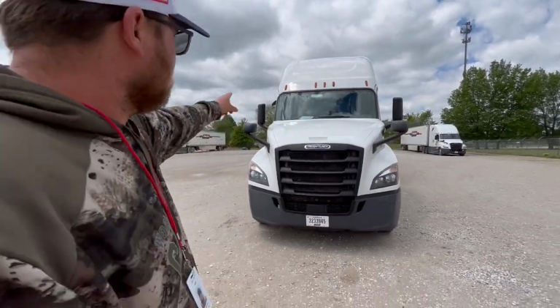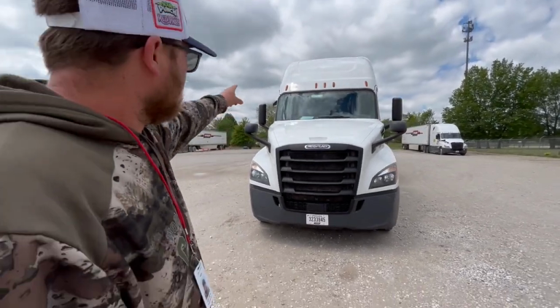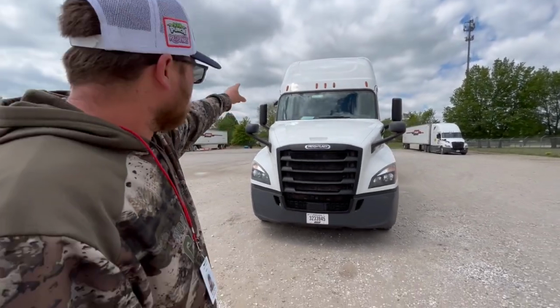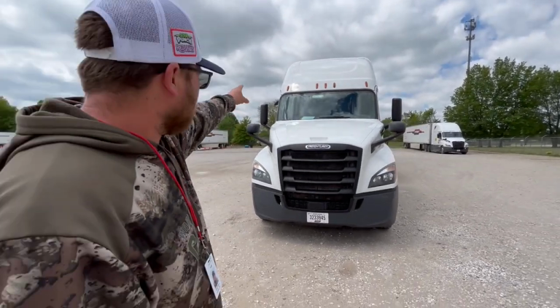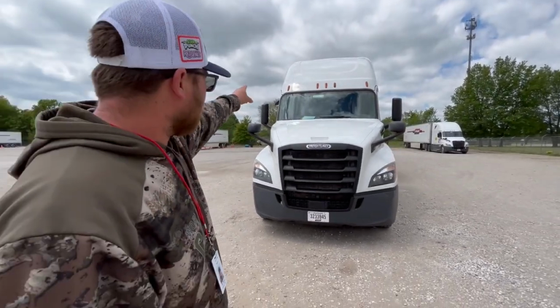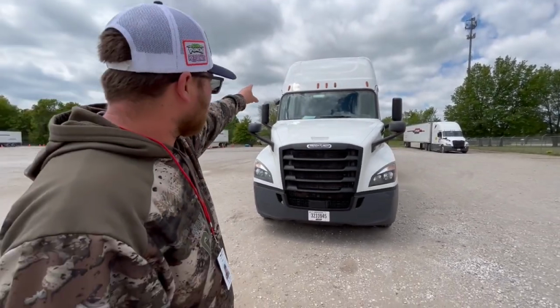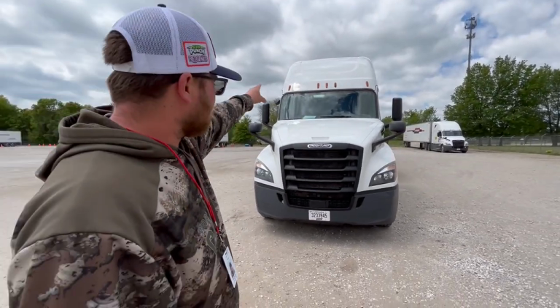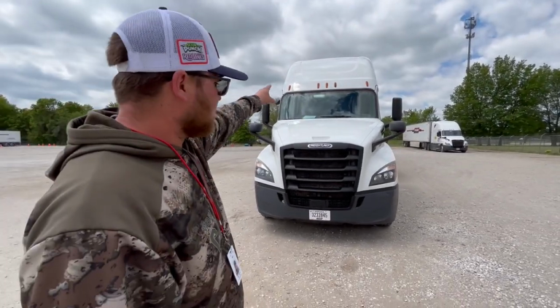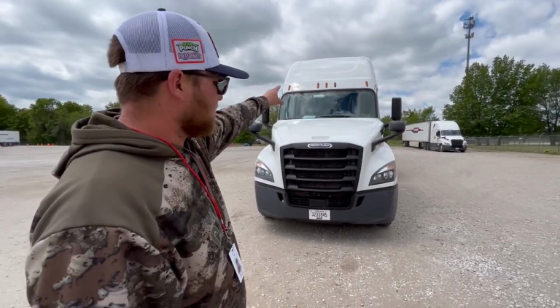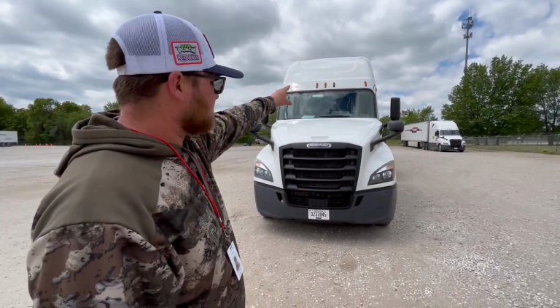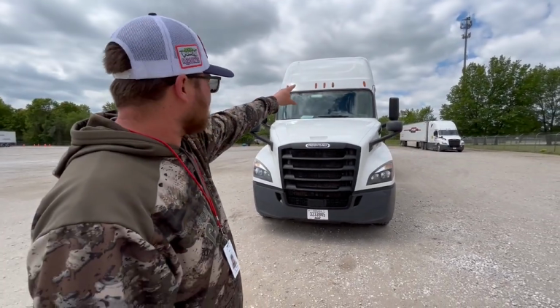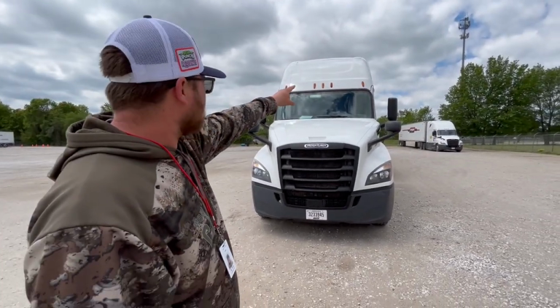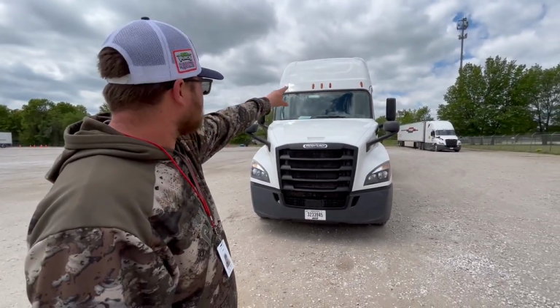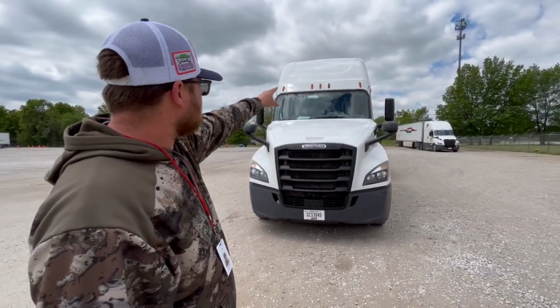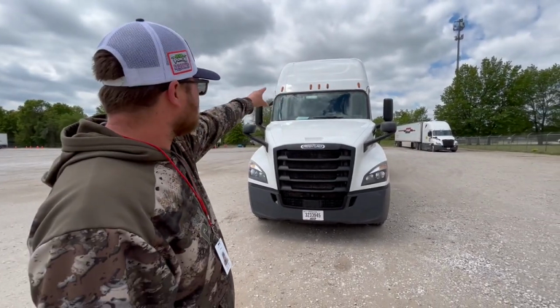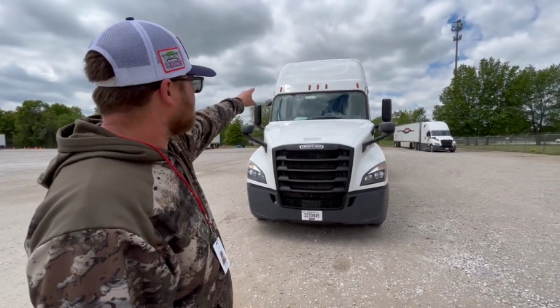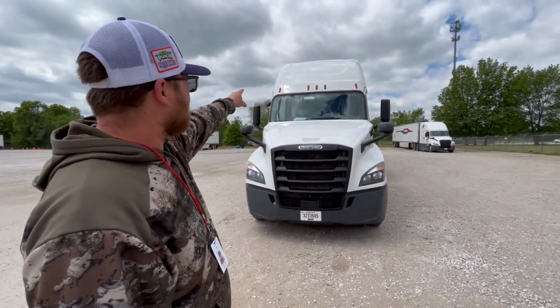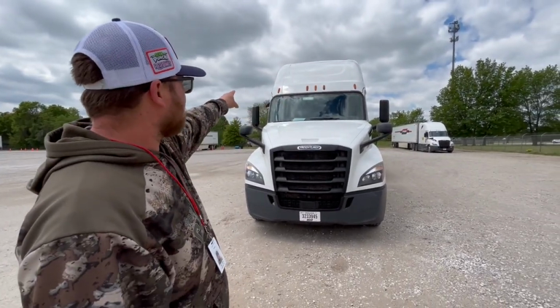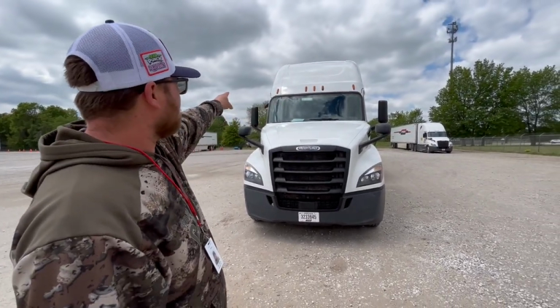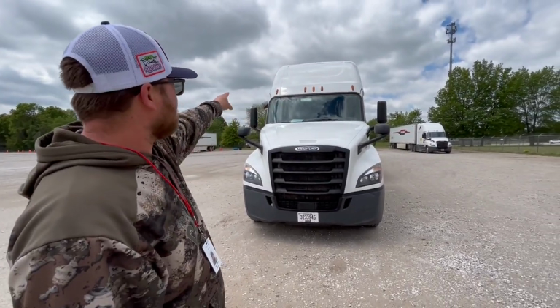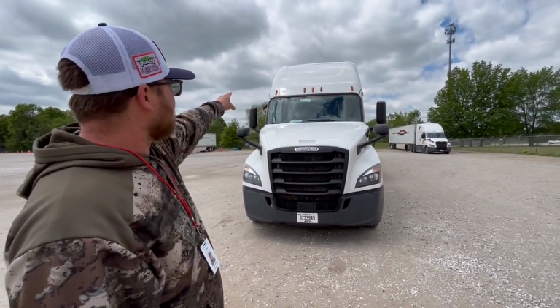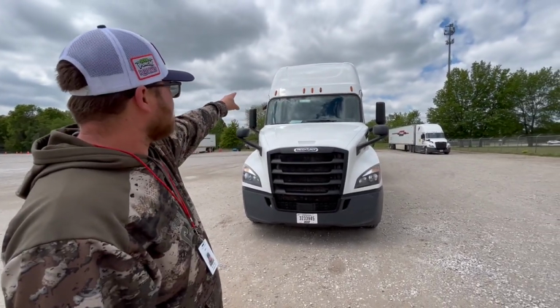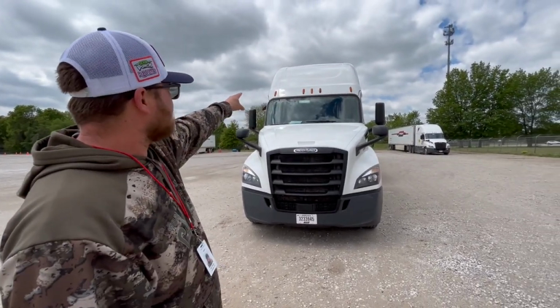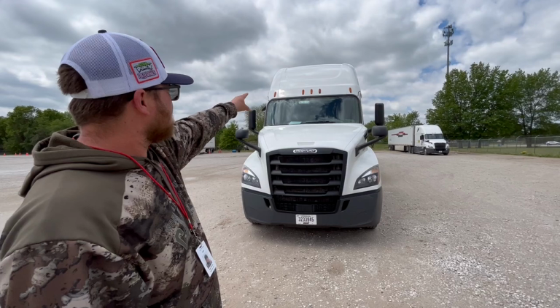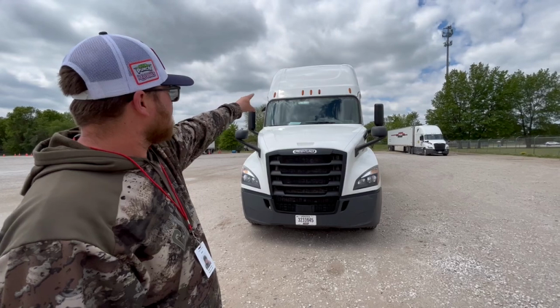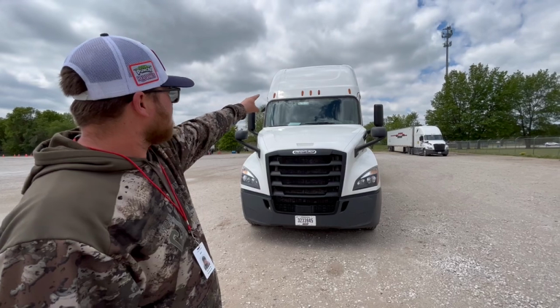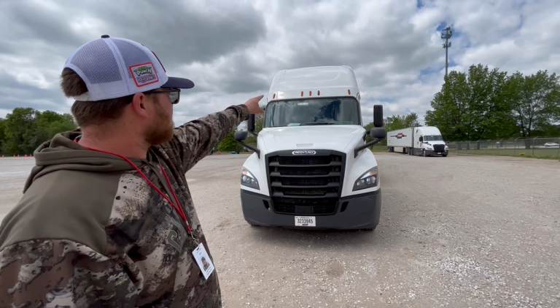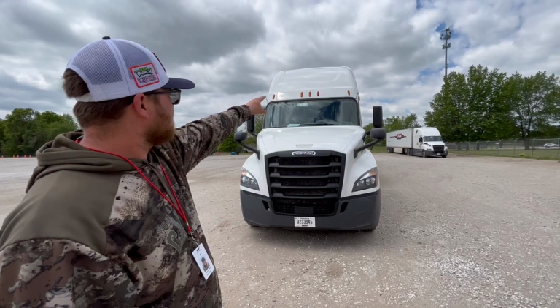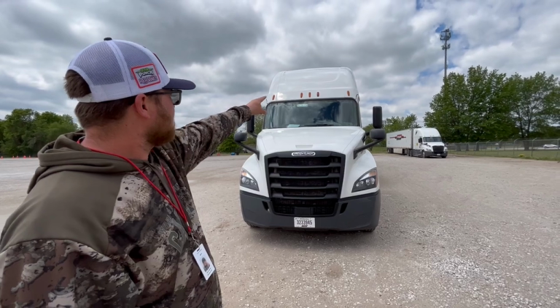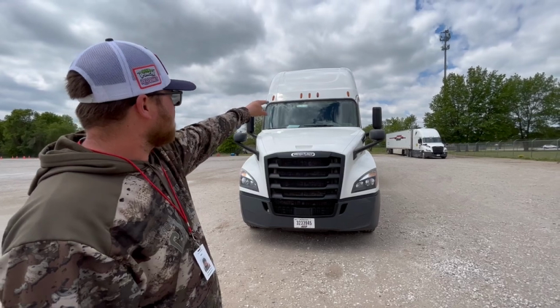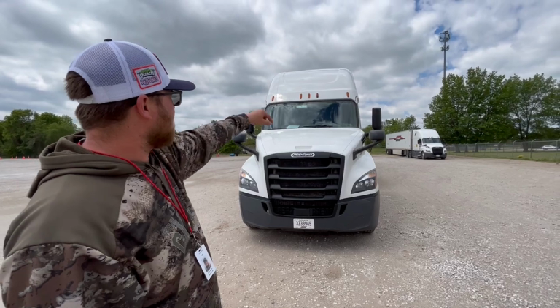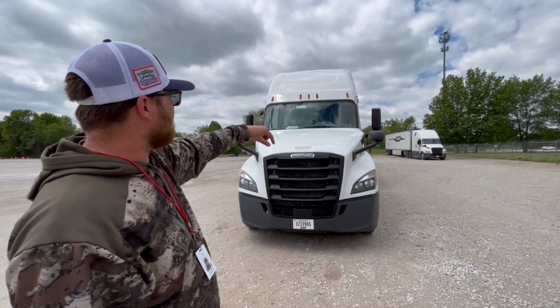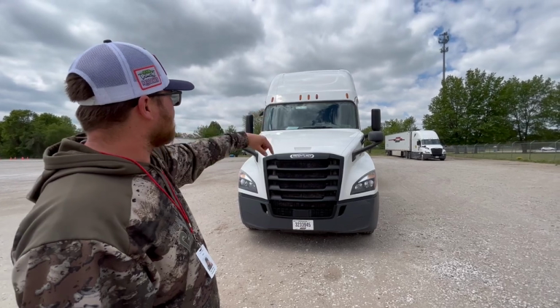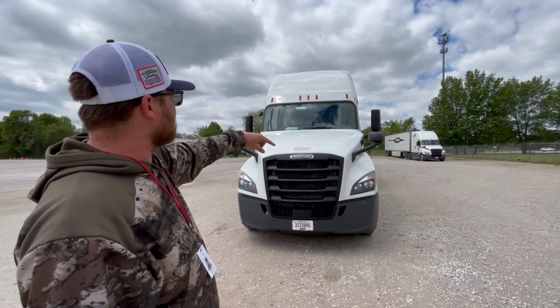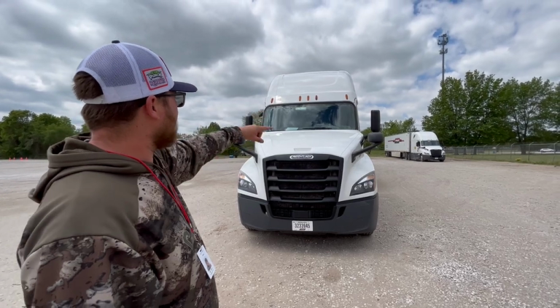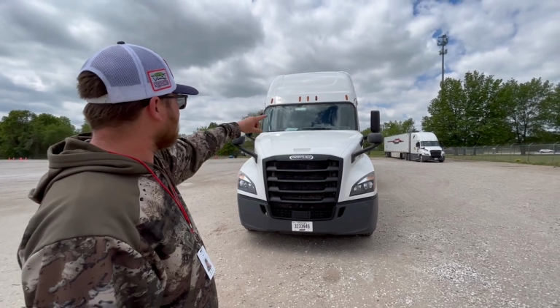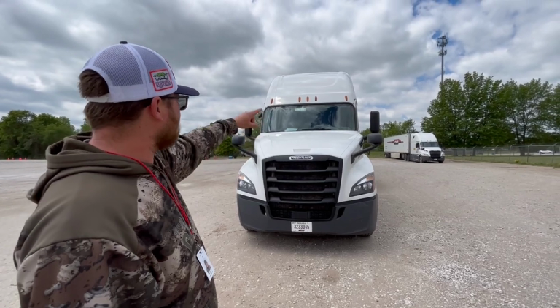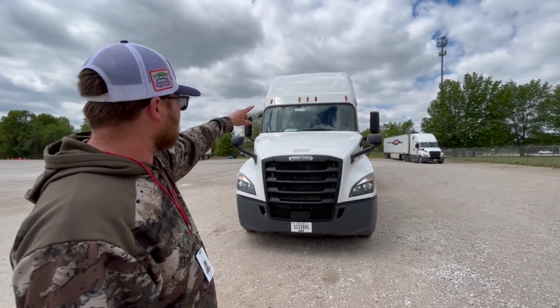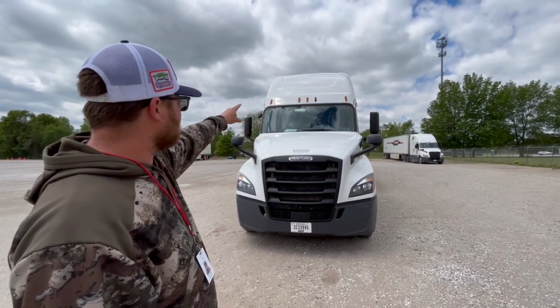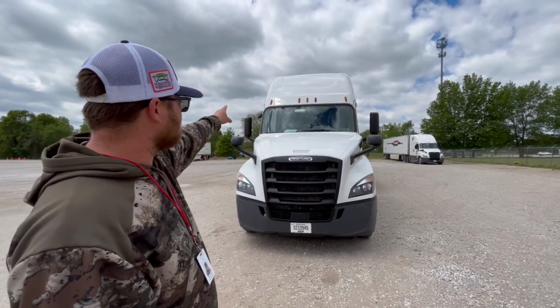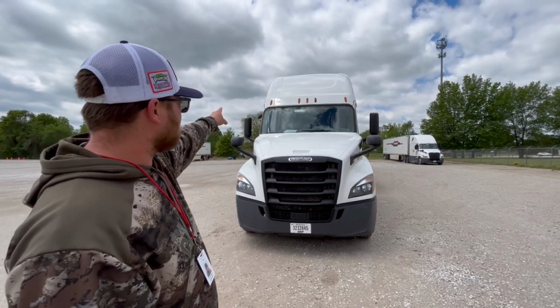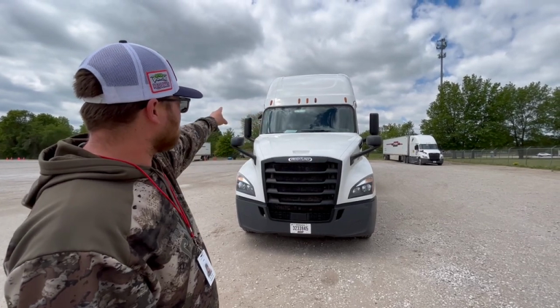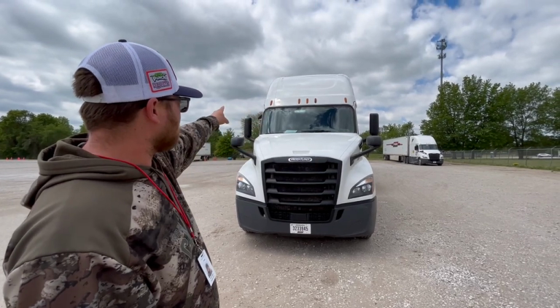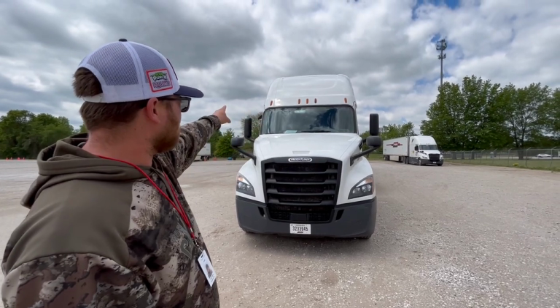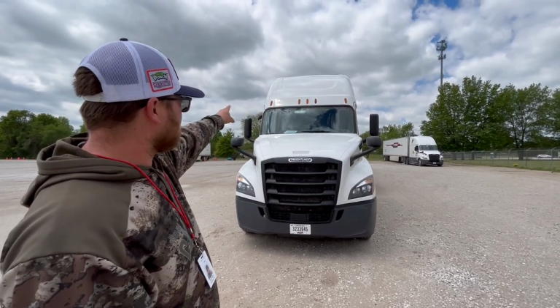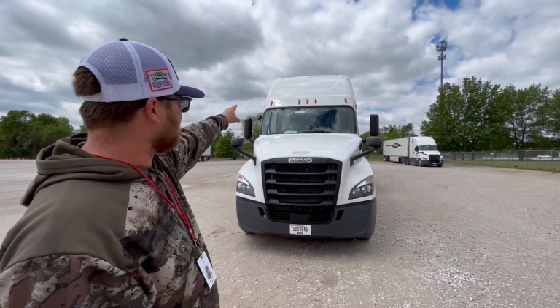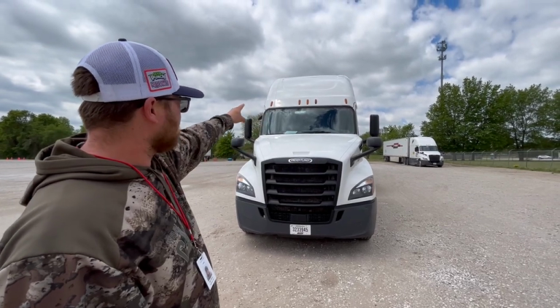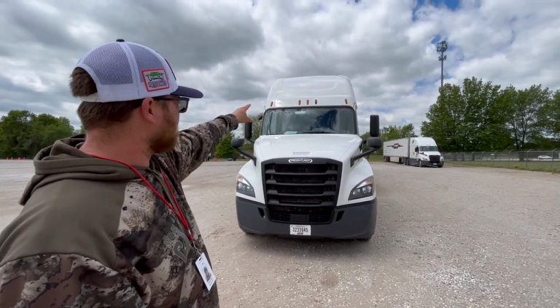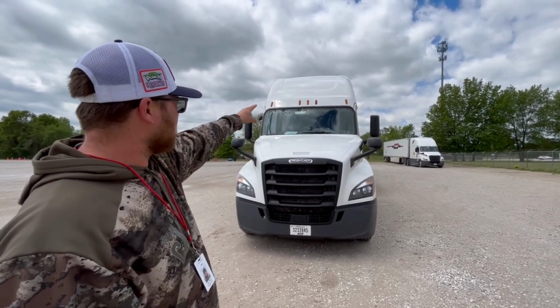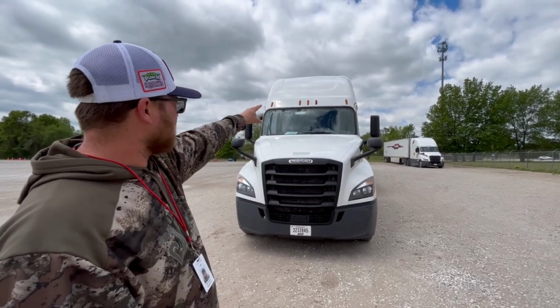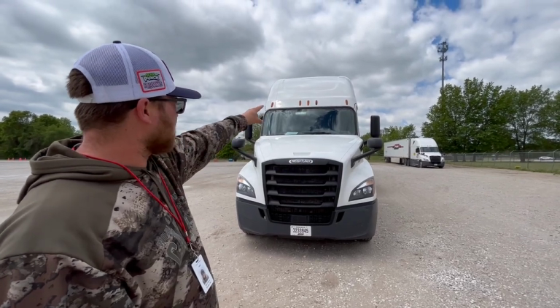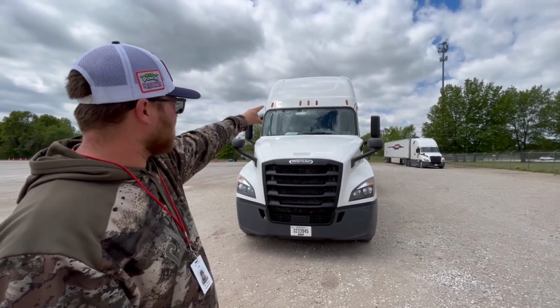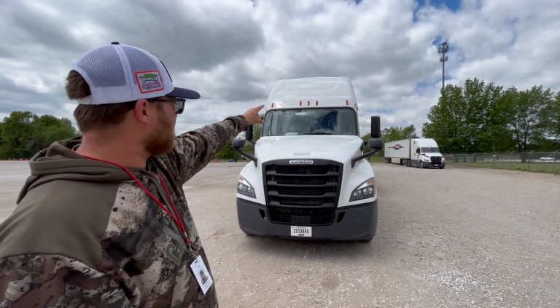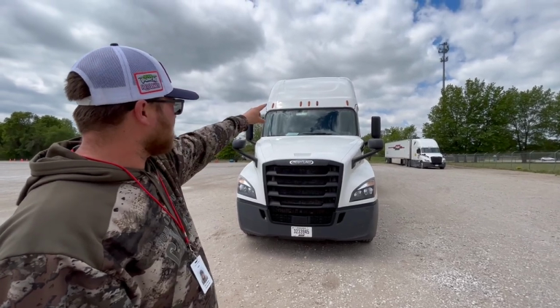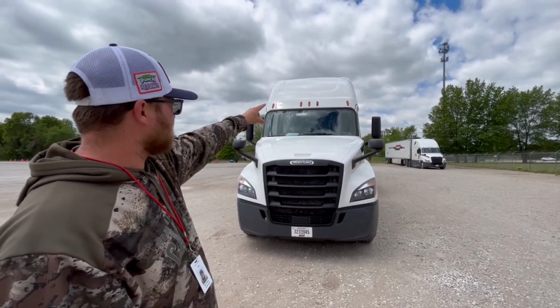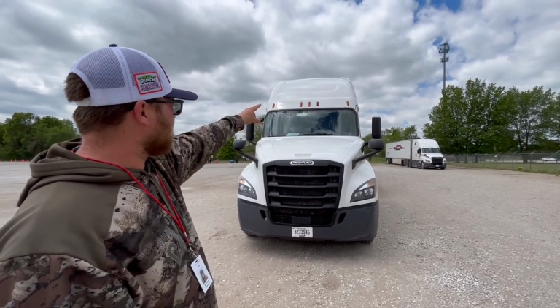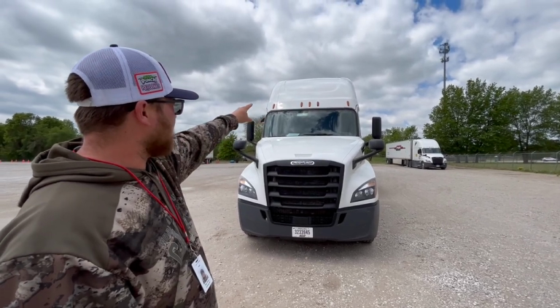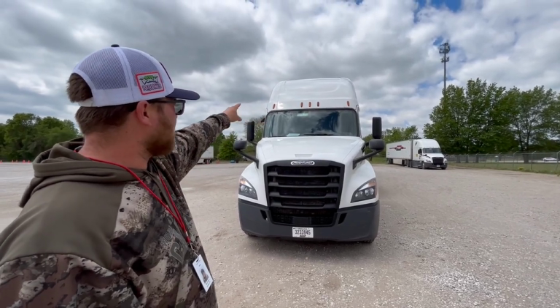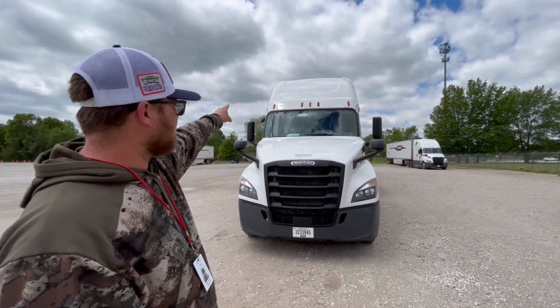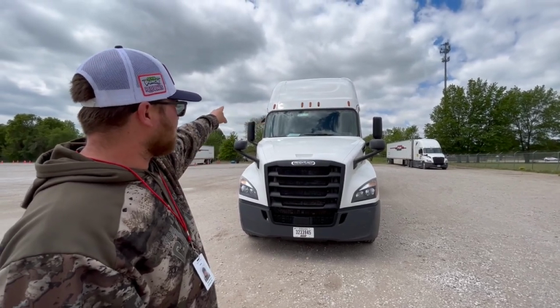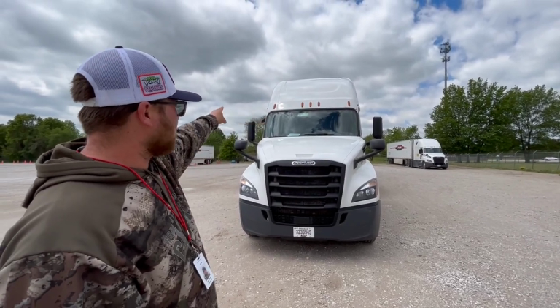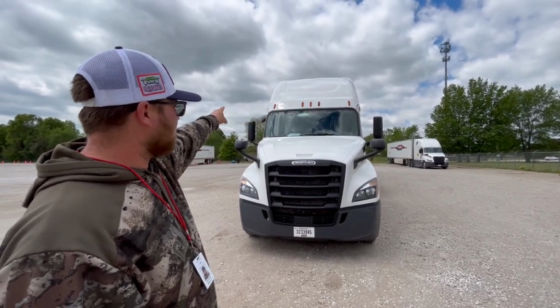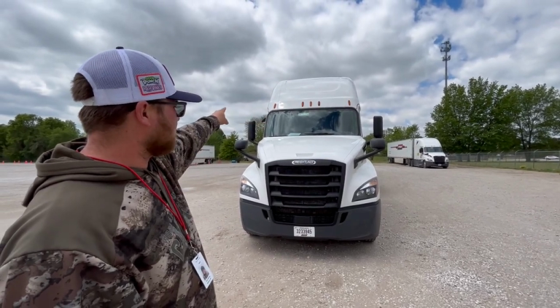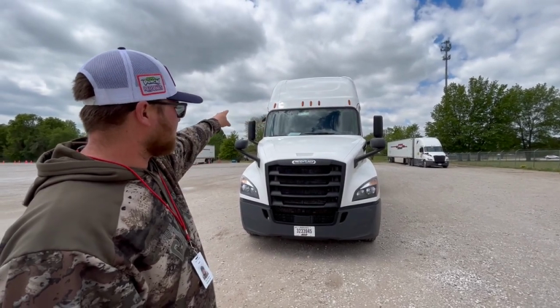We have our clearance lights. They're properly mount secured, not cracked, damaged, or broken. They're working and they're amber in color.